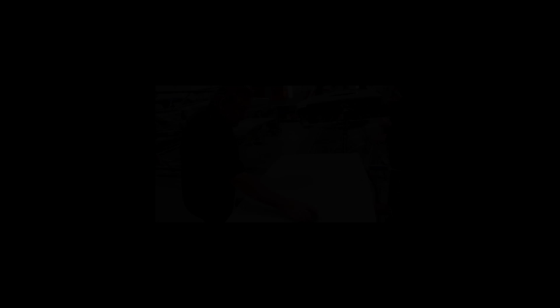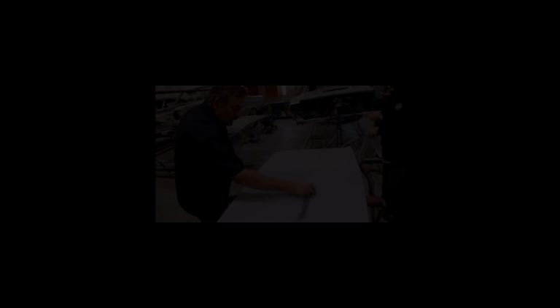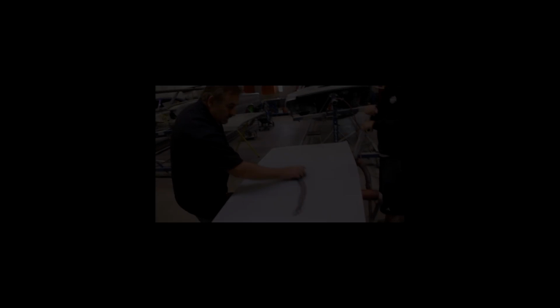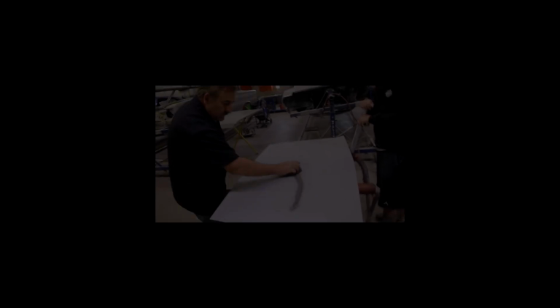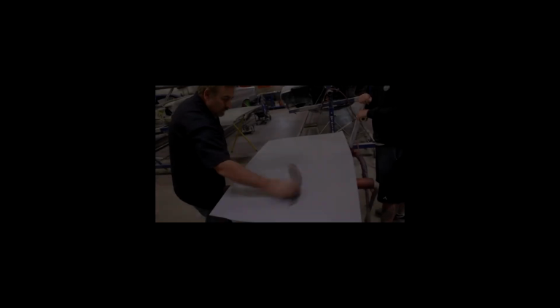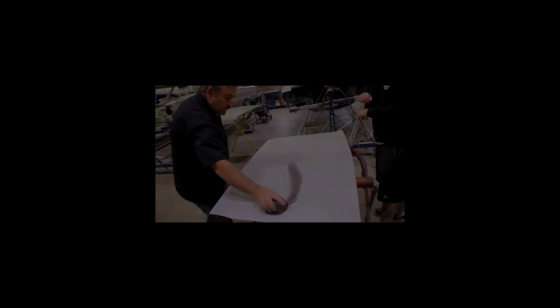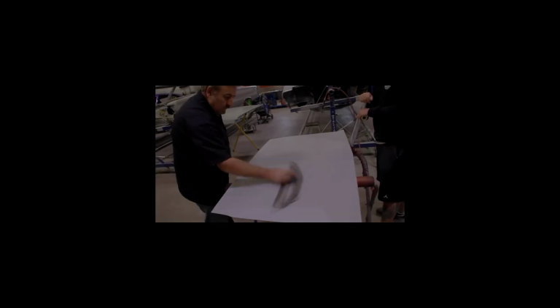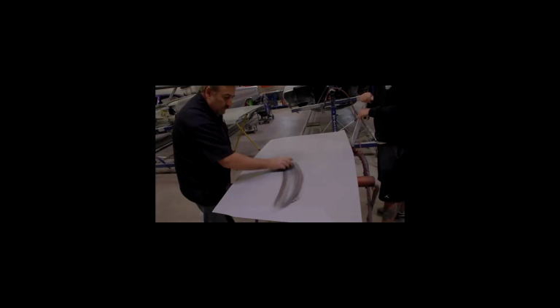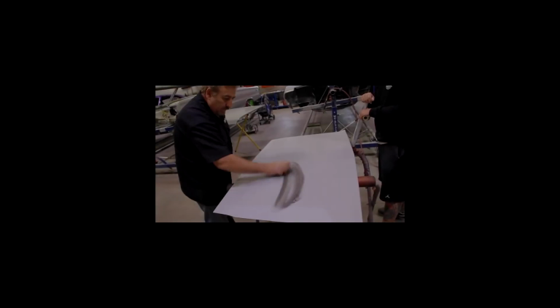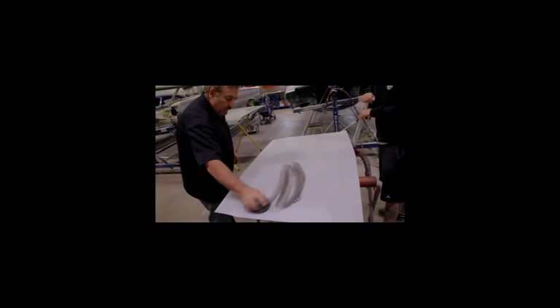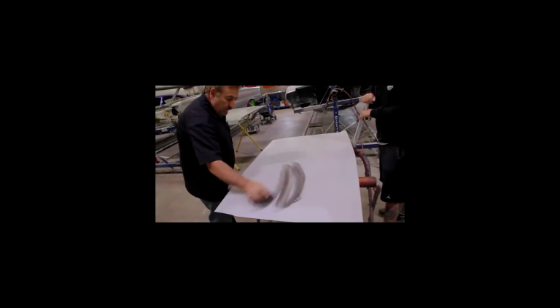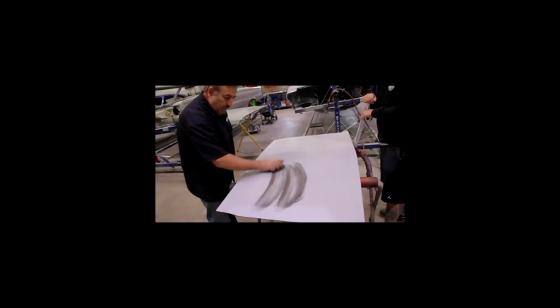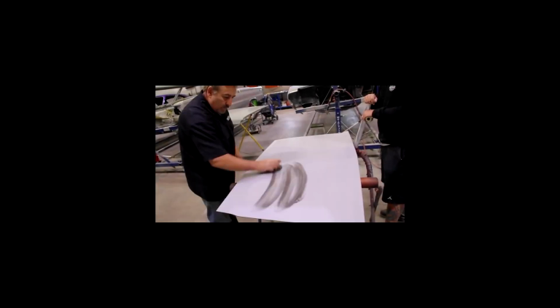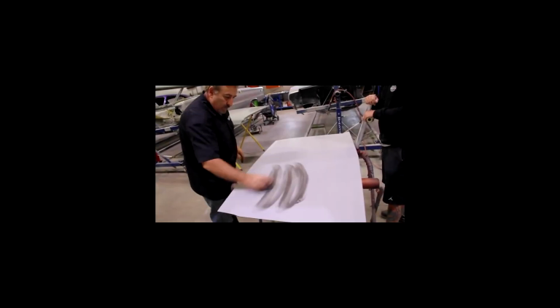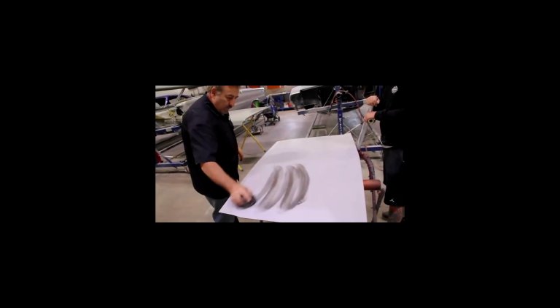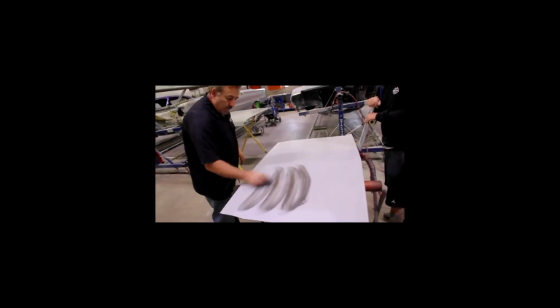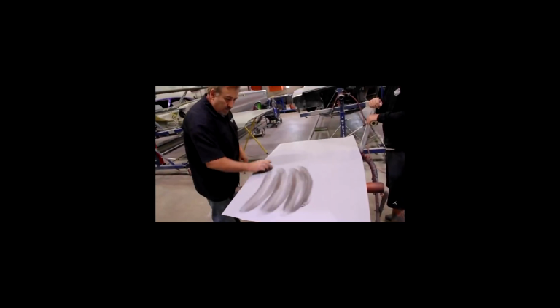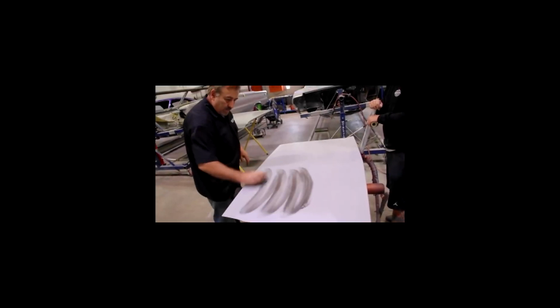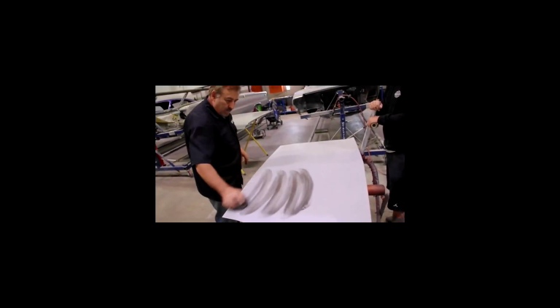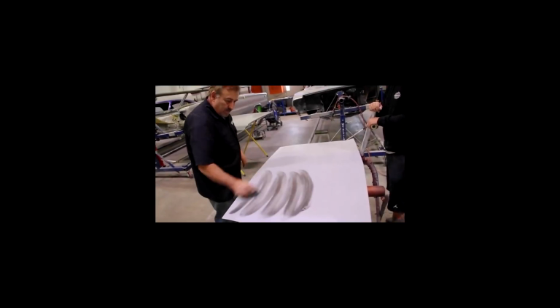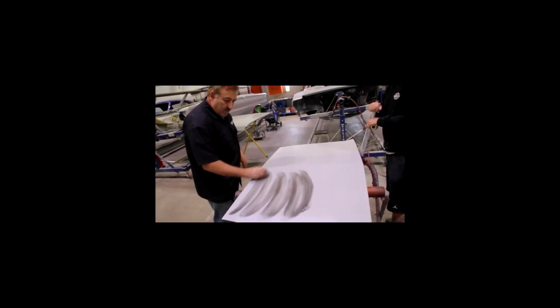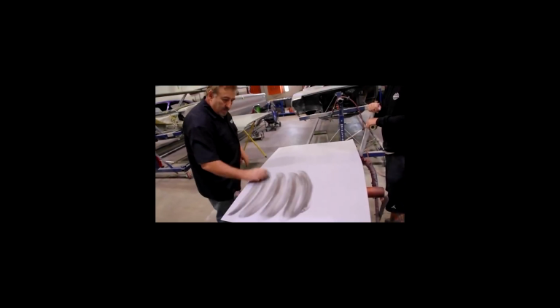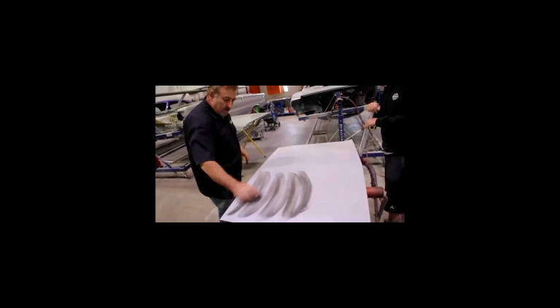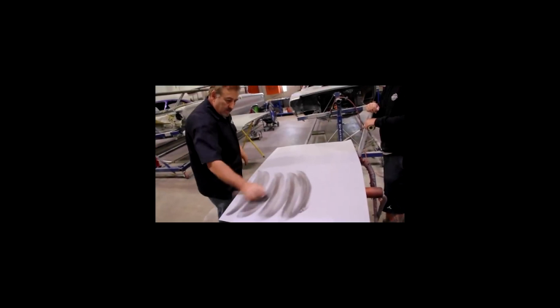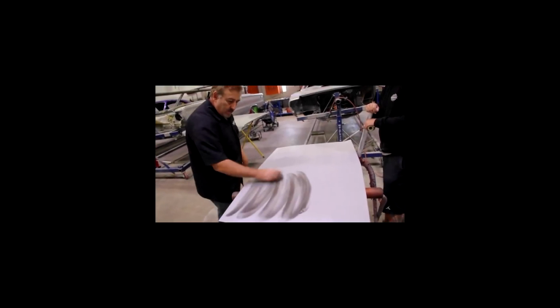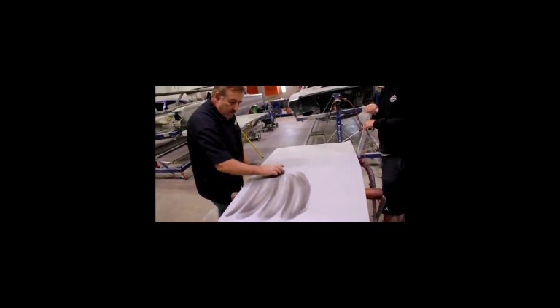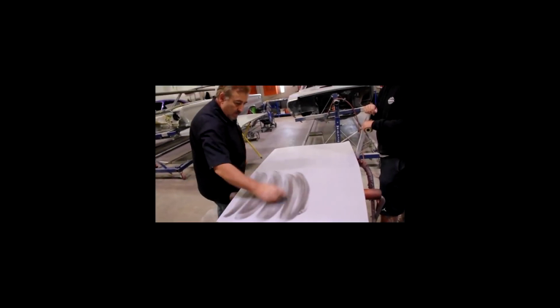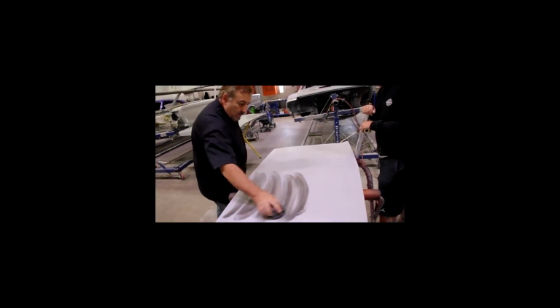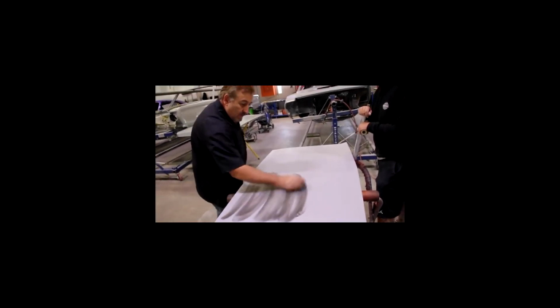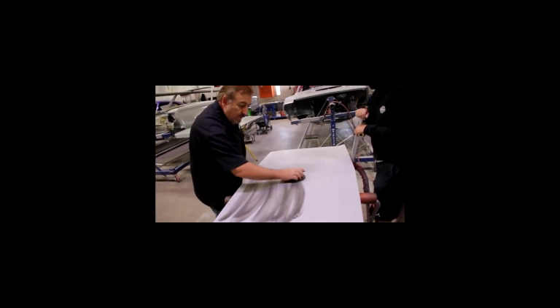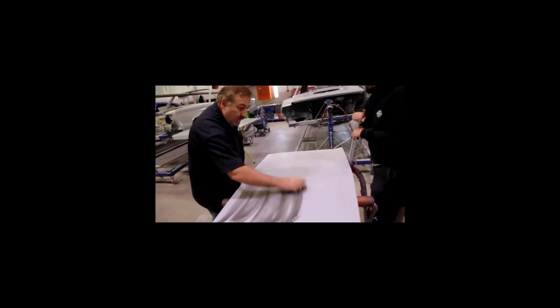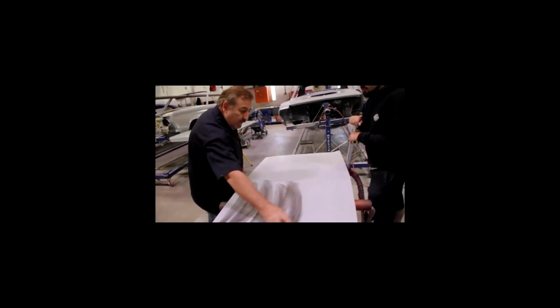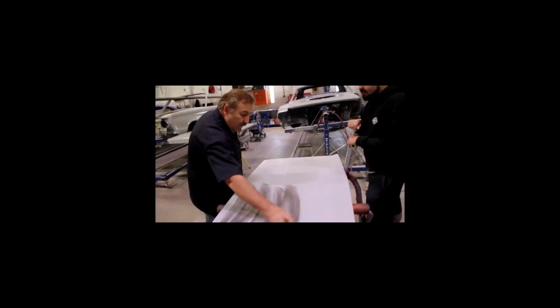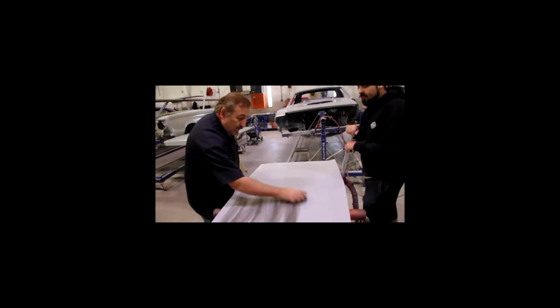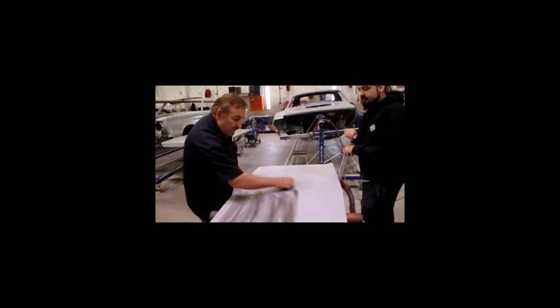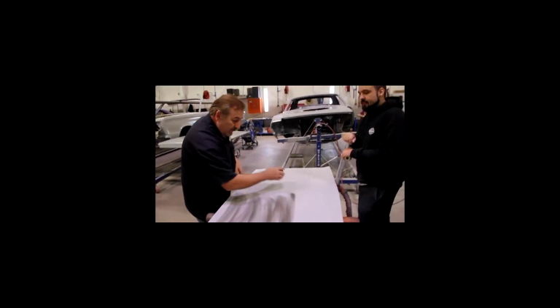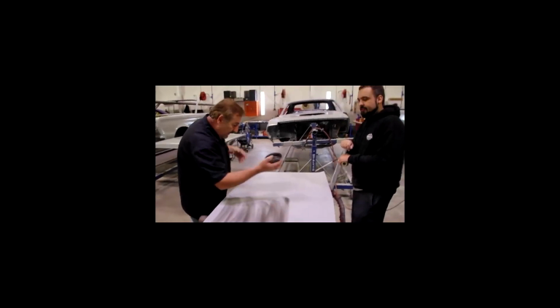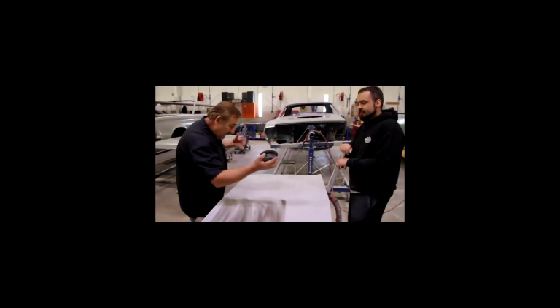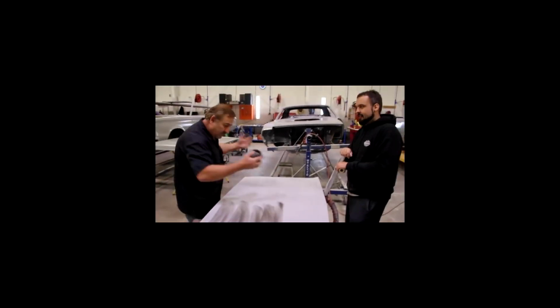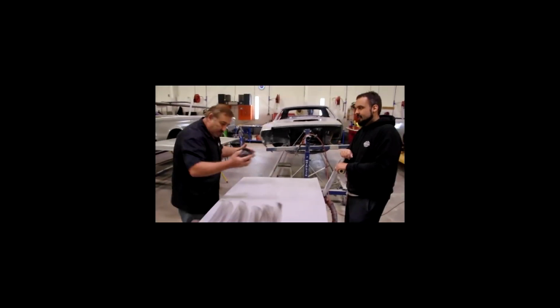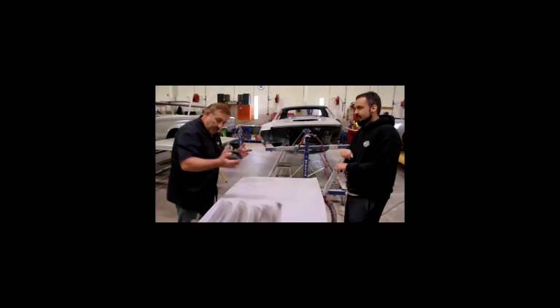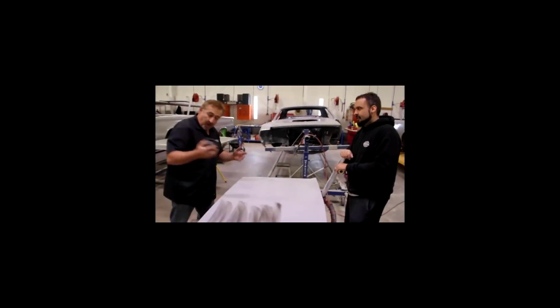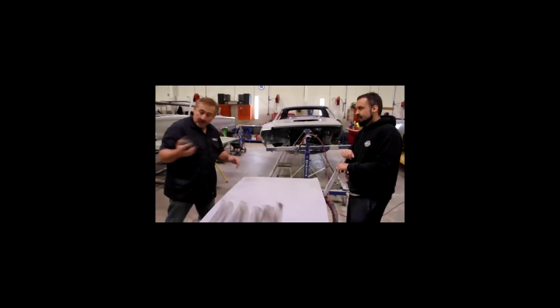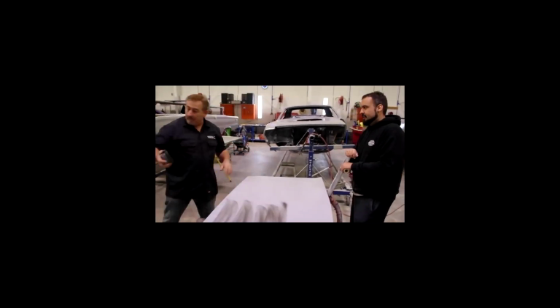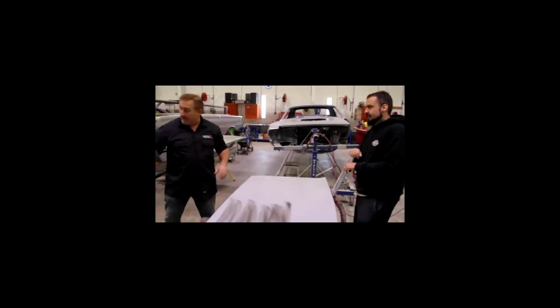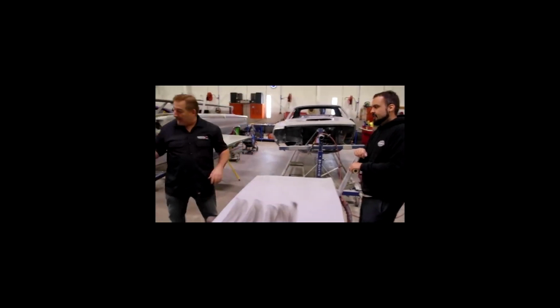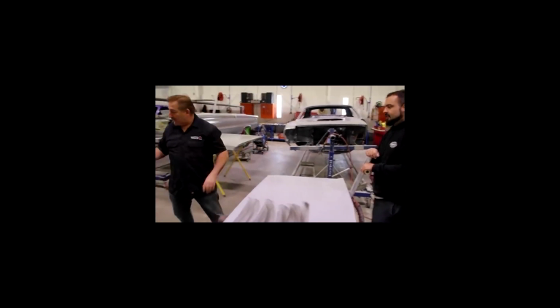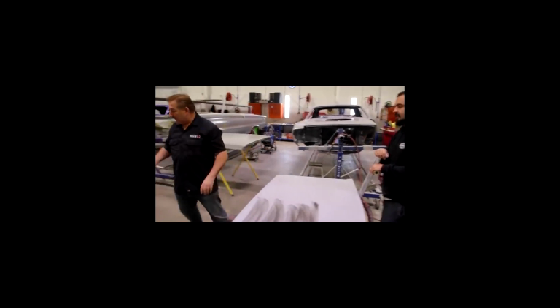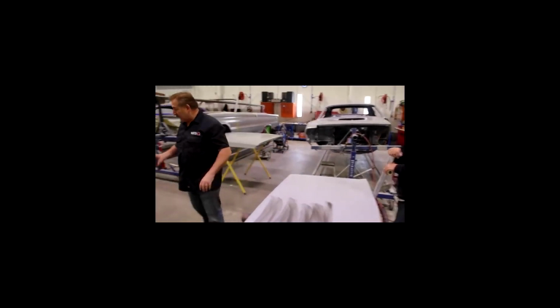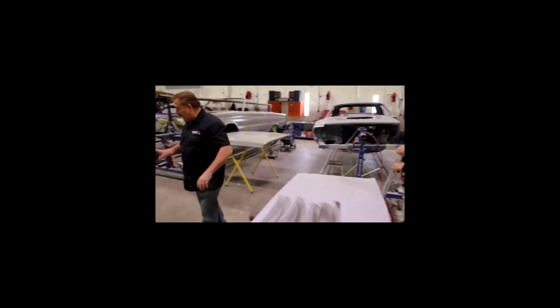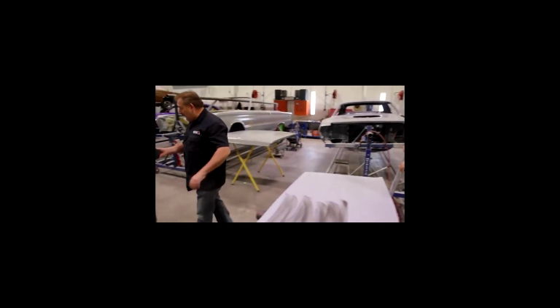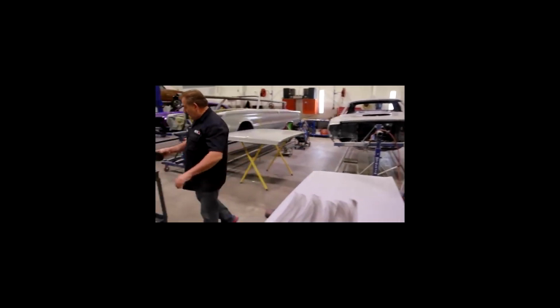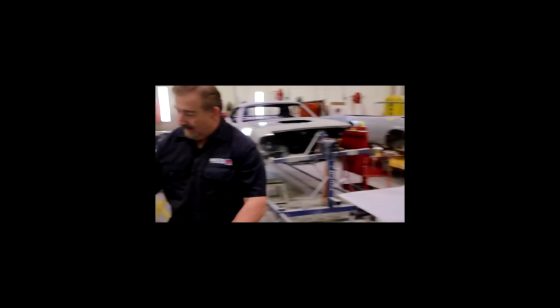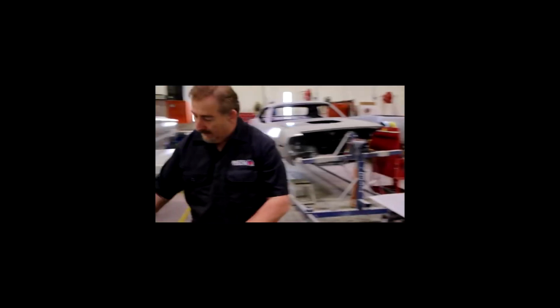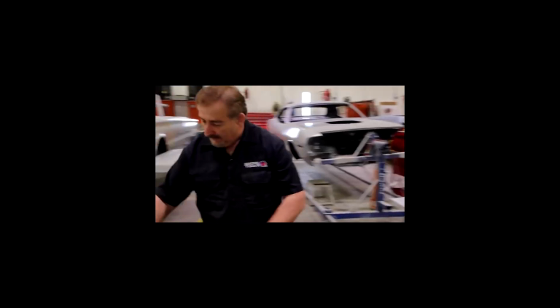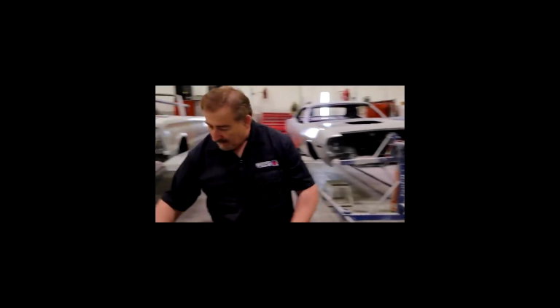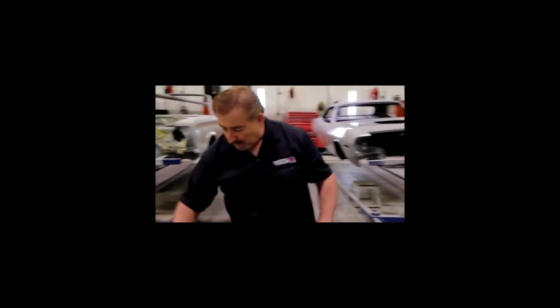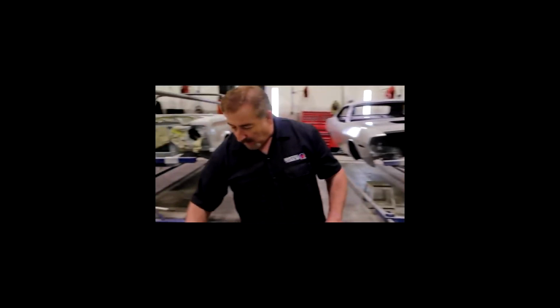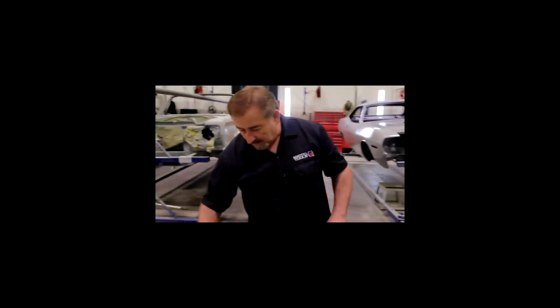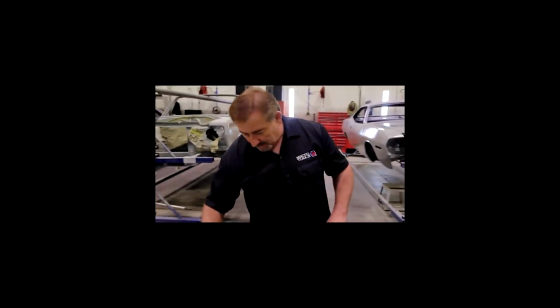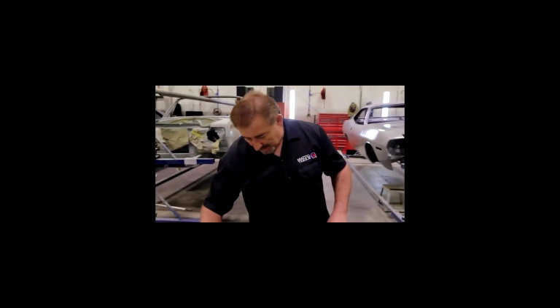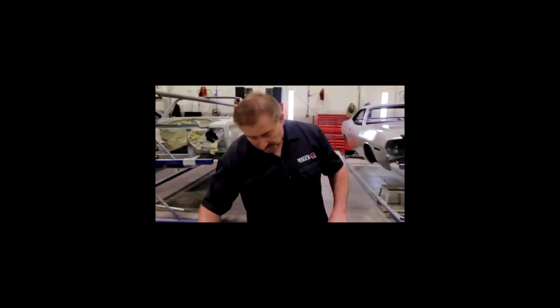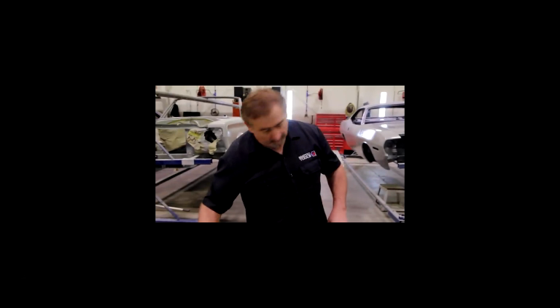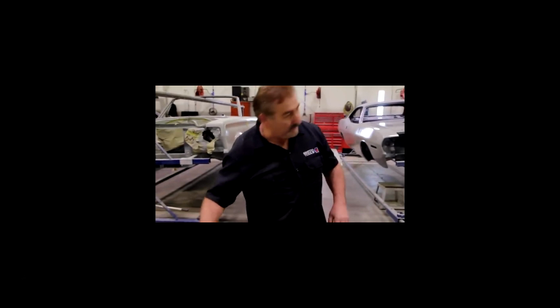Let's put some foo-foo on there. Some what? Foo-foo. Some blocking powder. Foo-foo? Blocking powder.